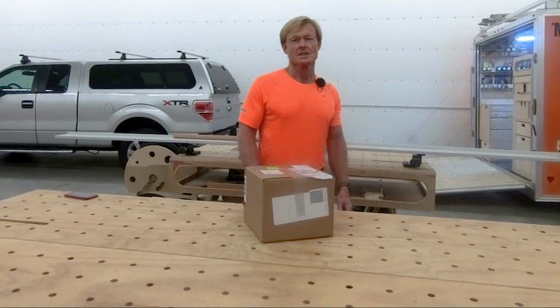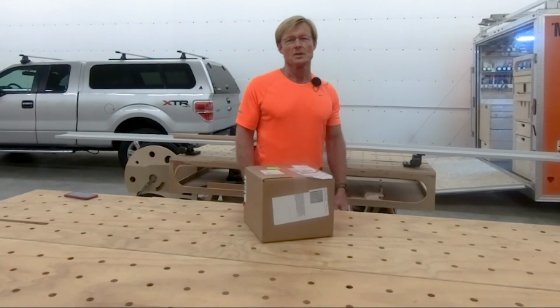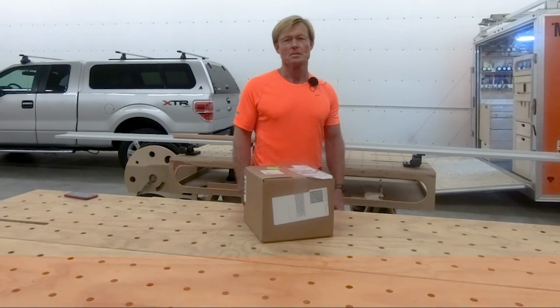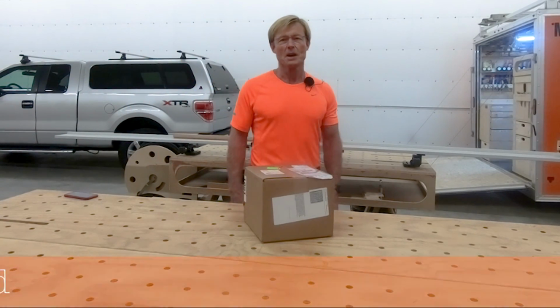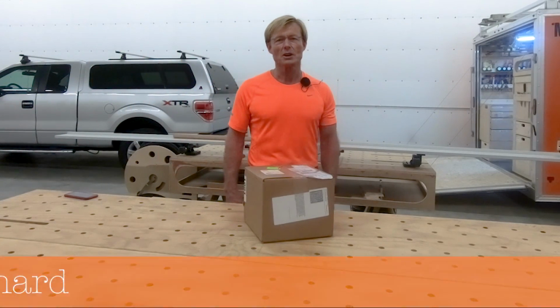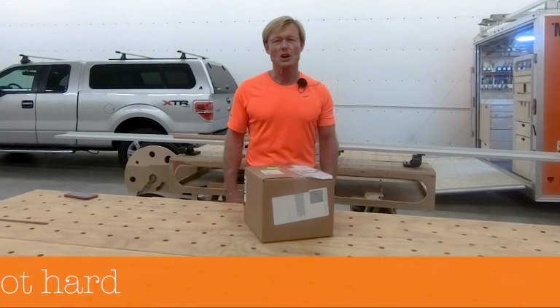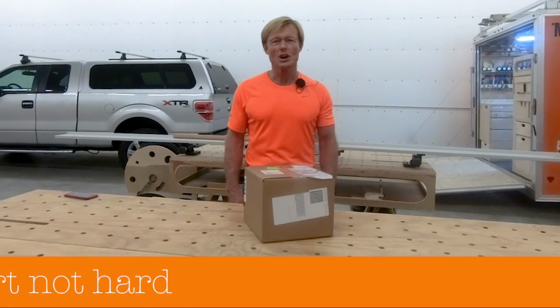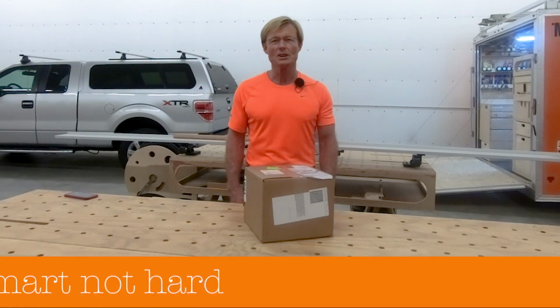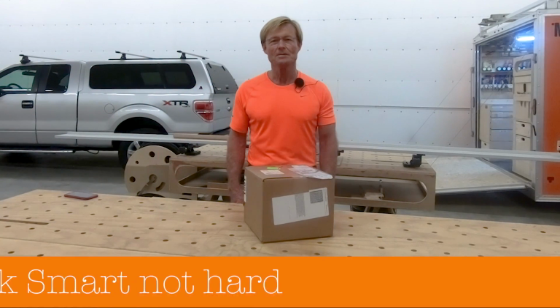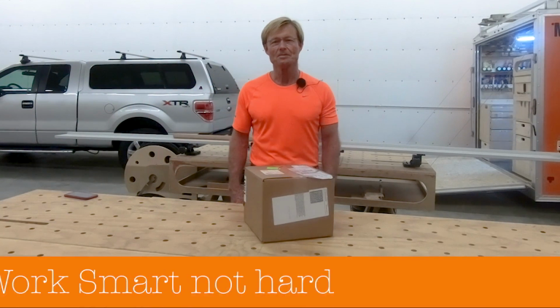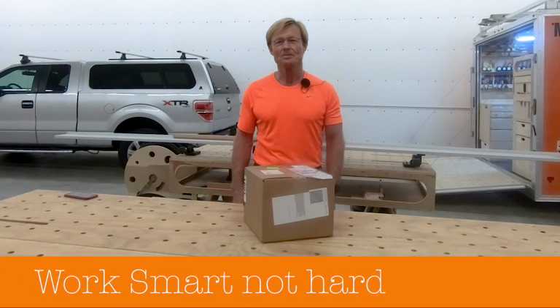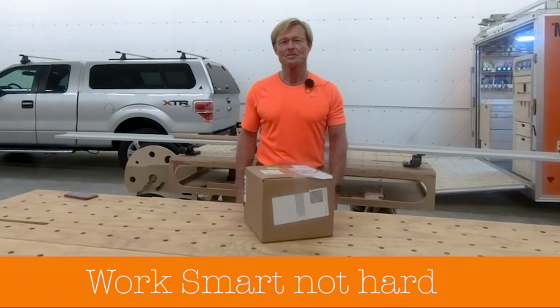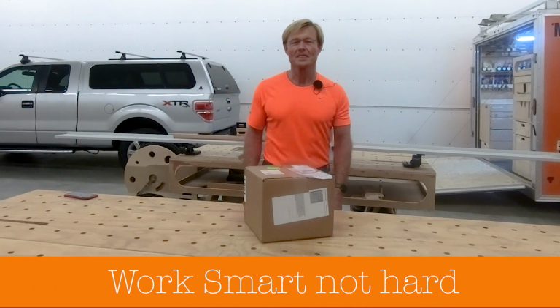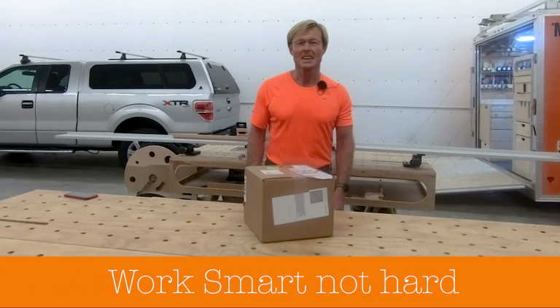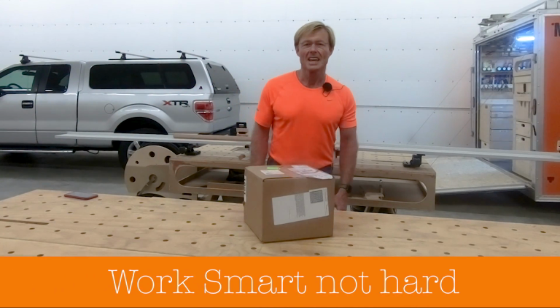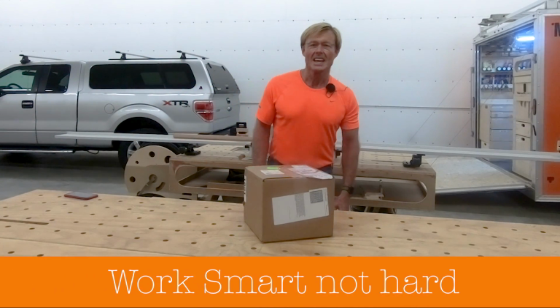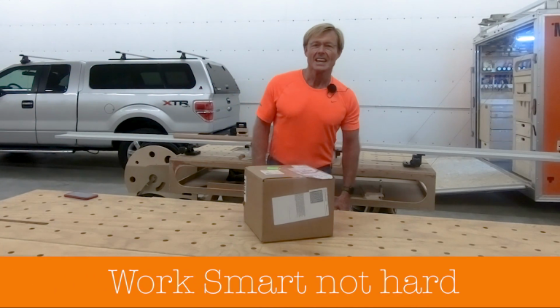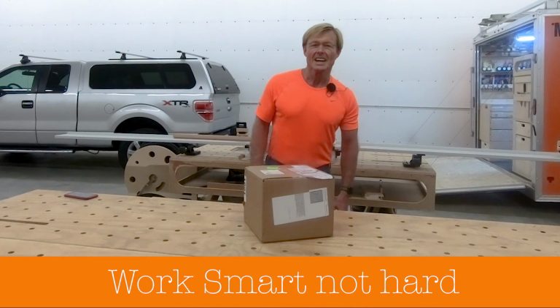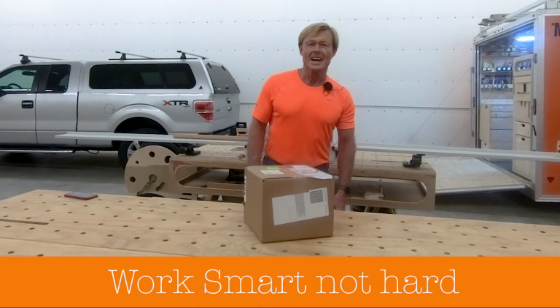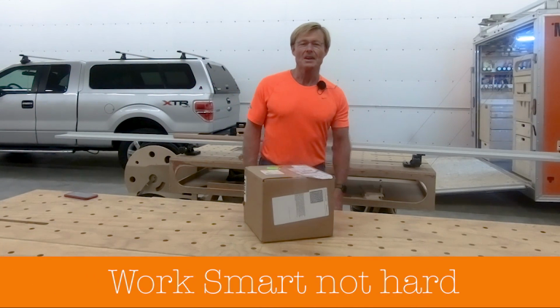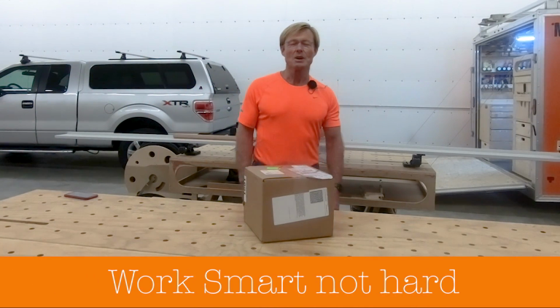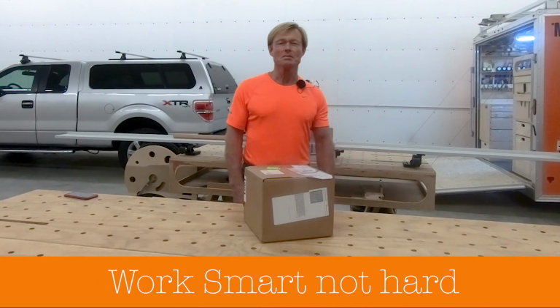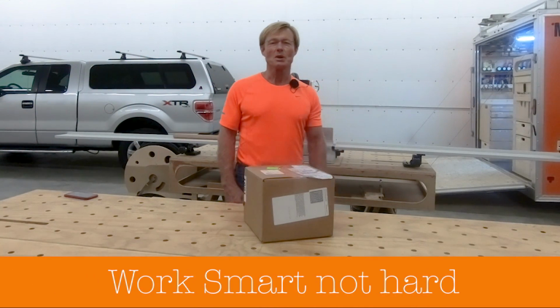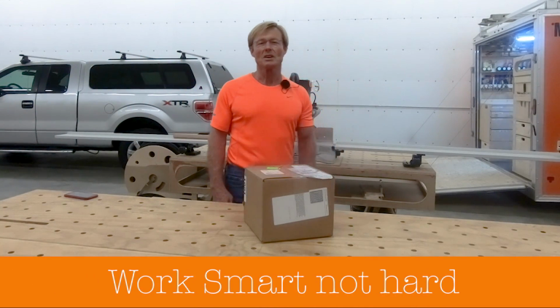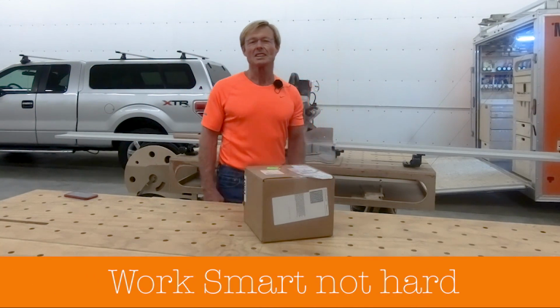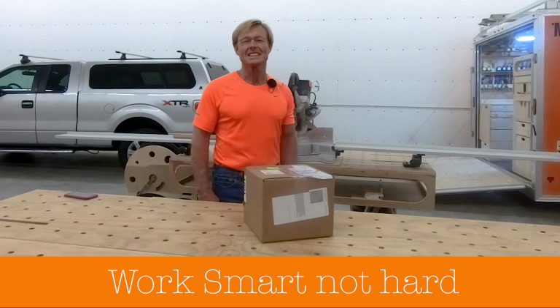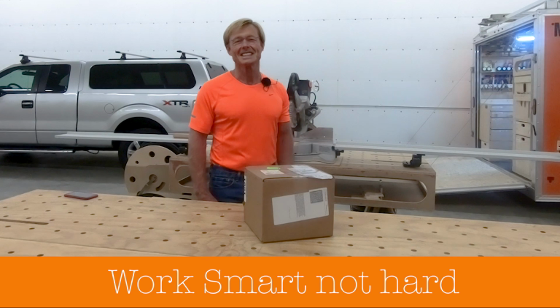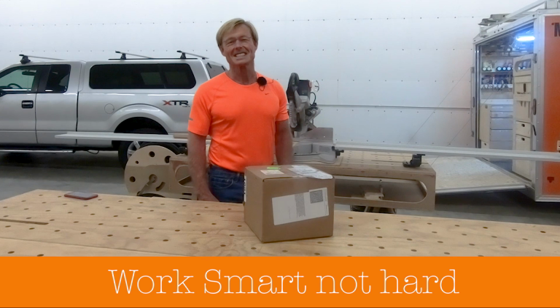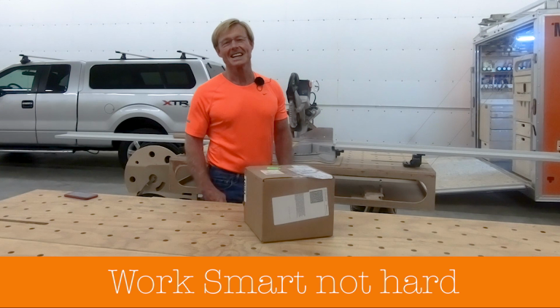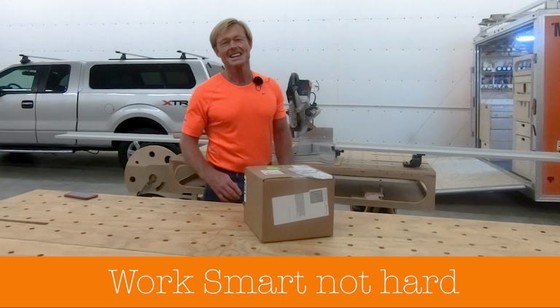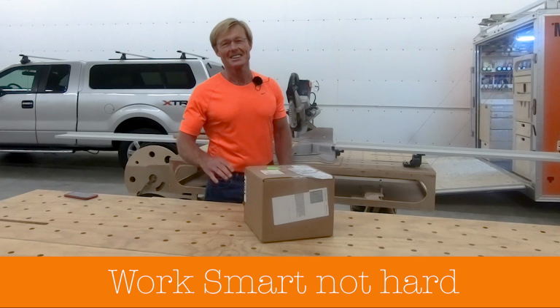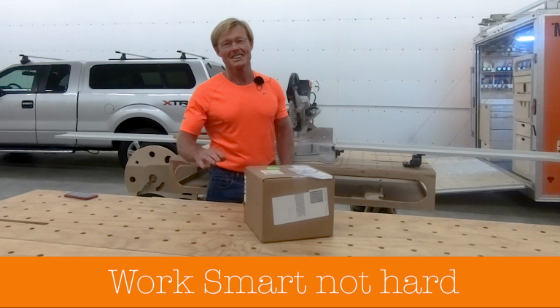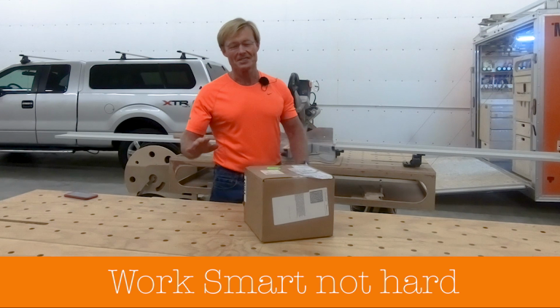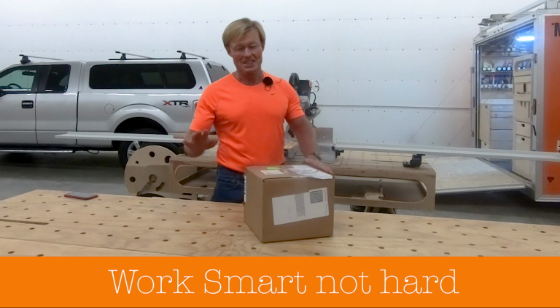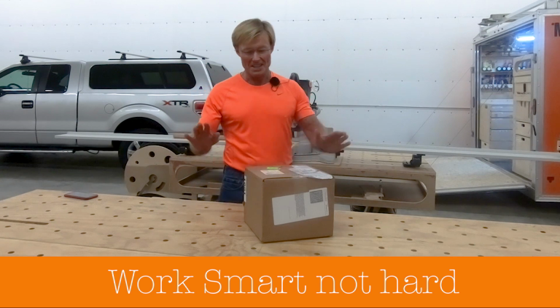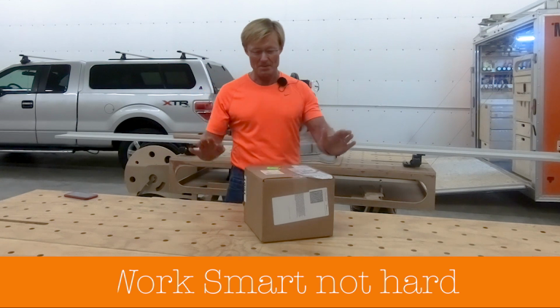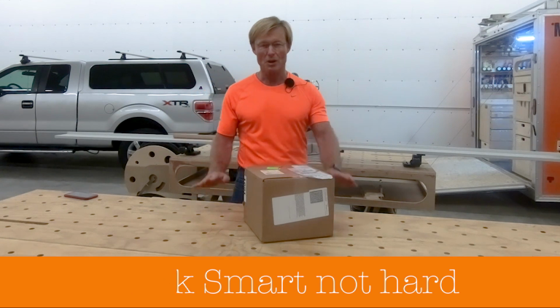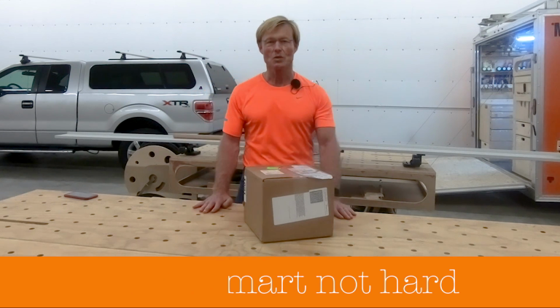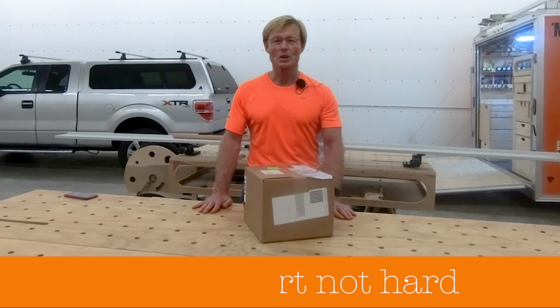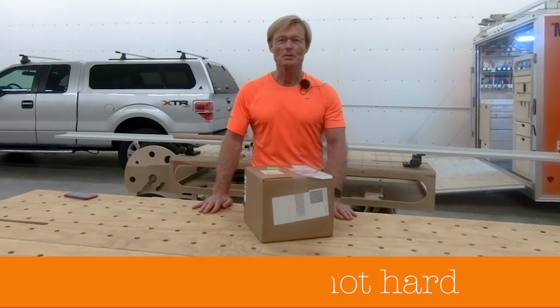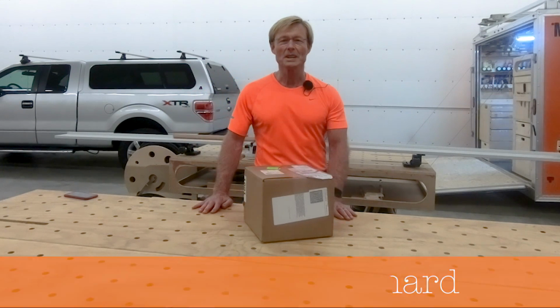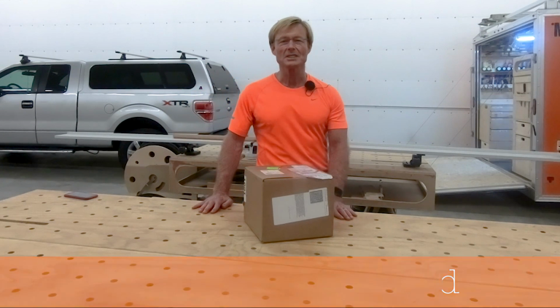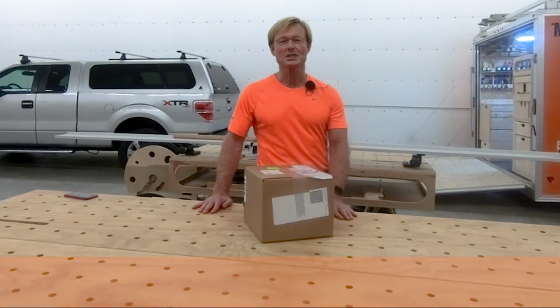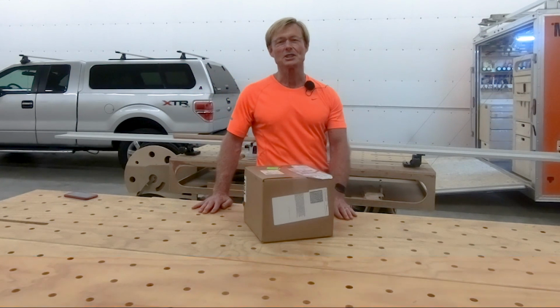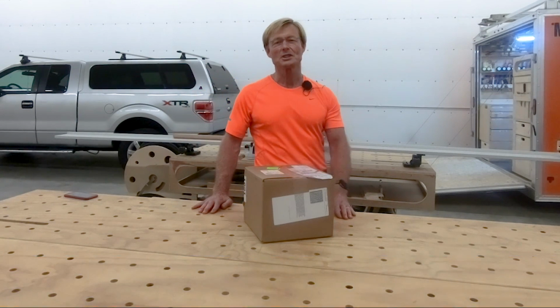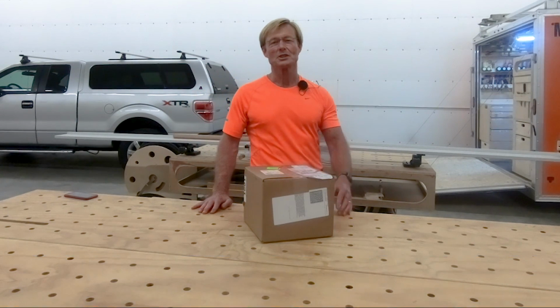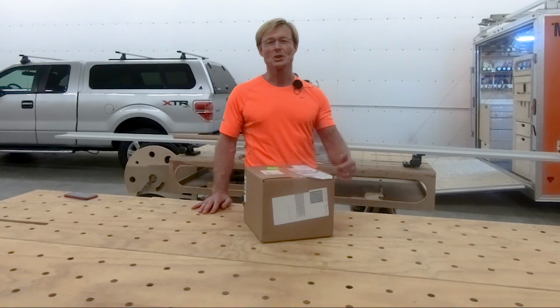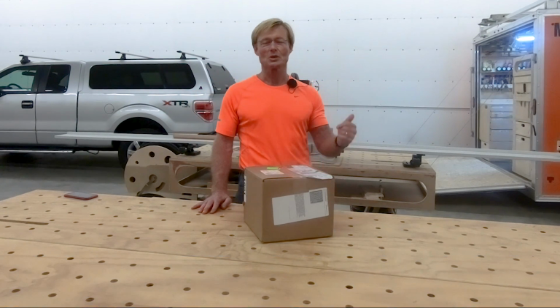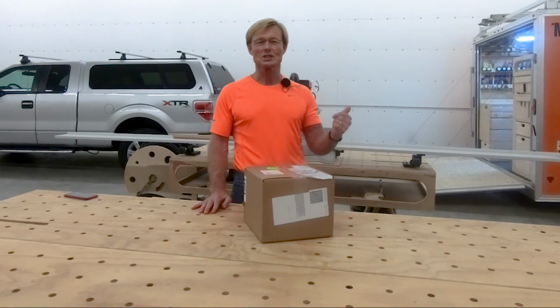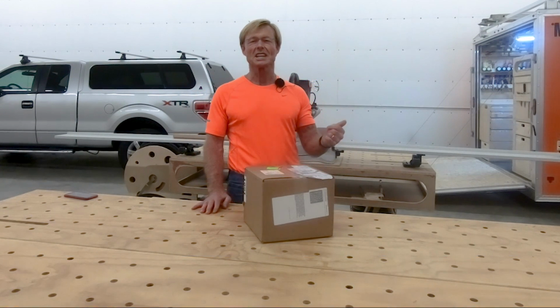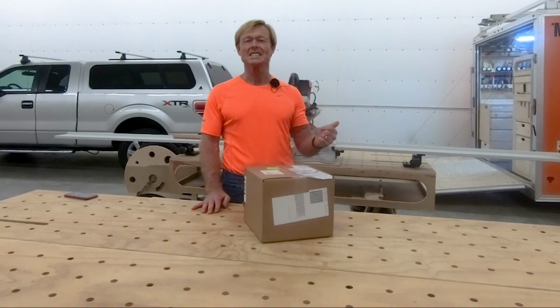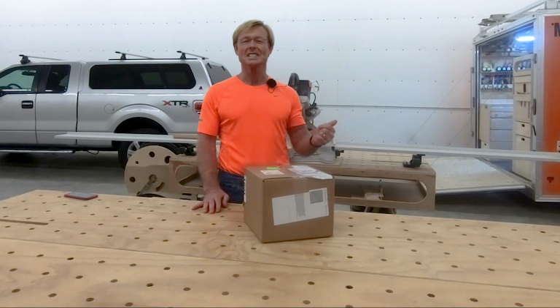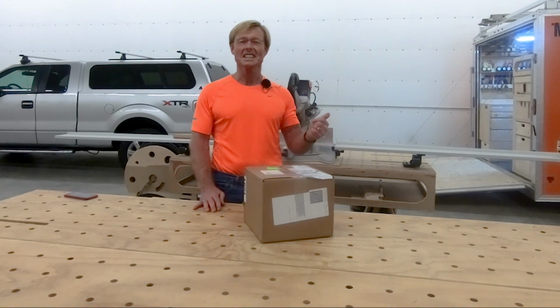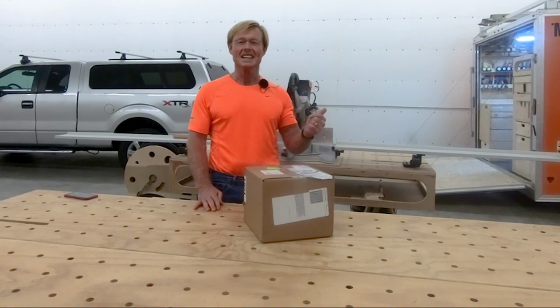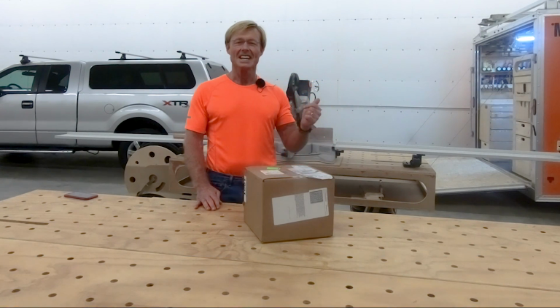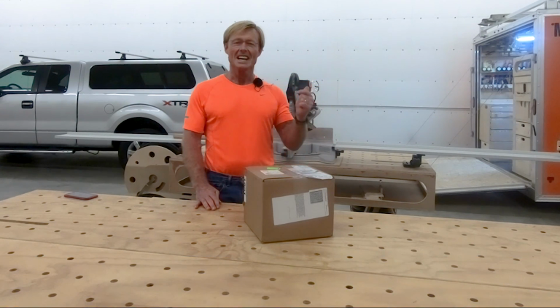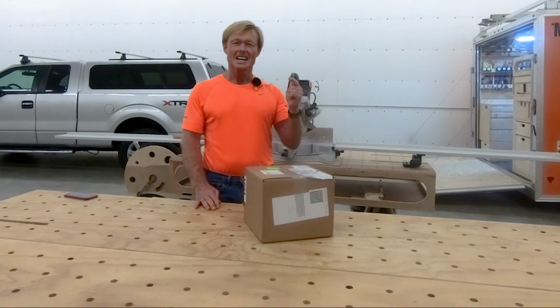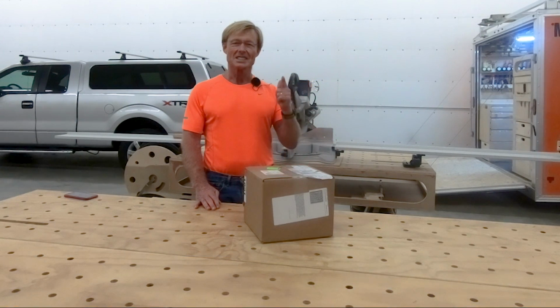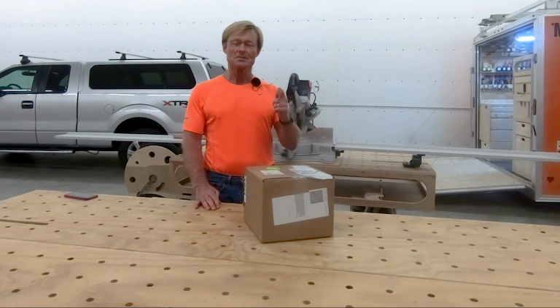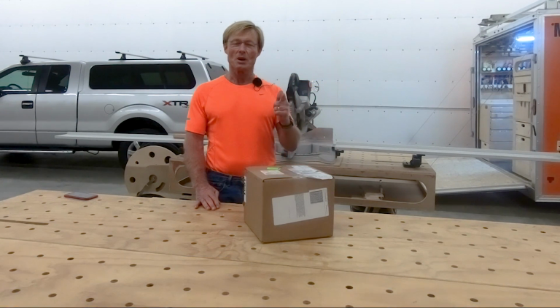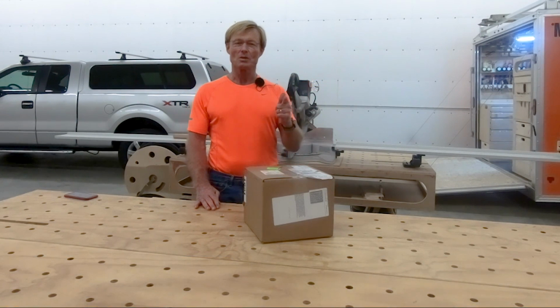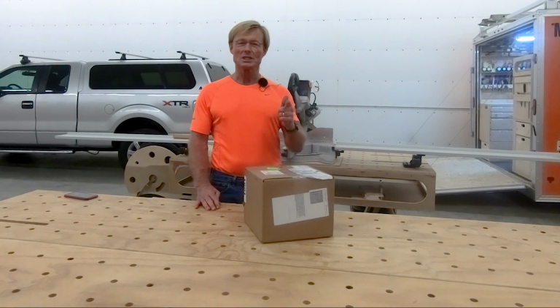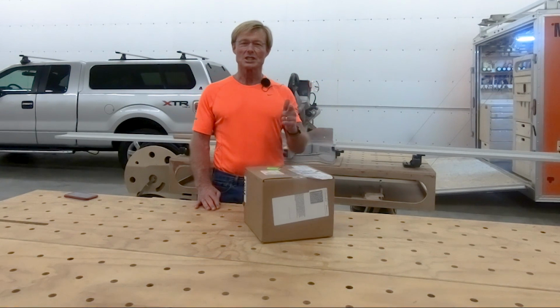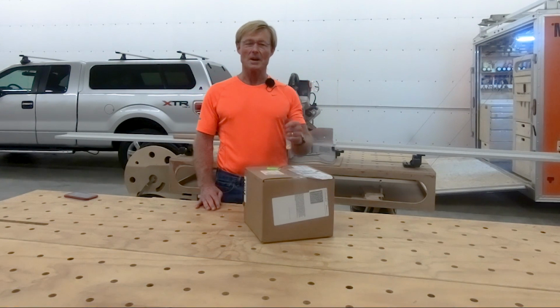Mail call. Hi, I'm Ron Polk, designer of the Polk Workbench, the Total Station, and Smart Woodshop.